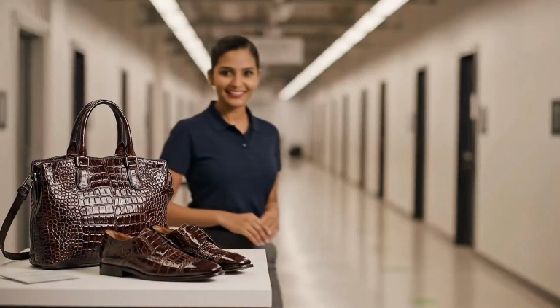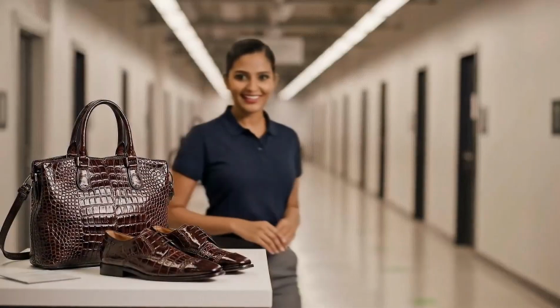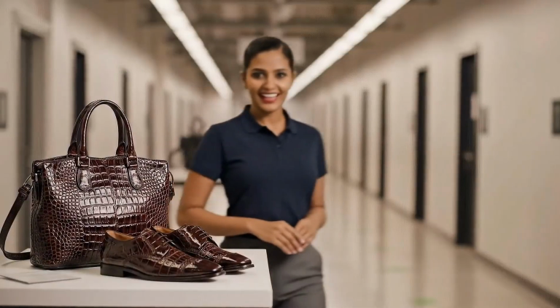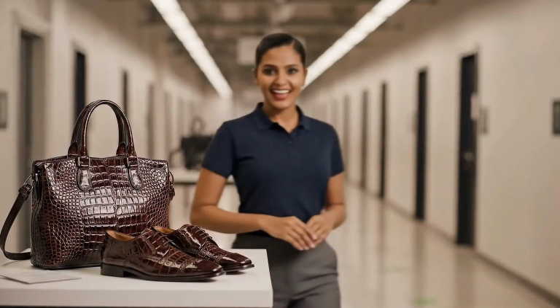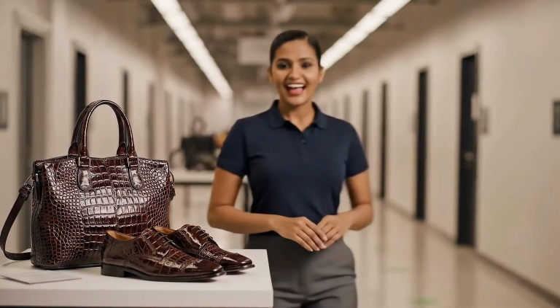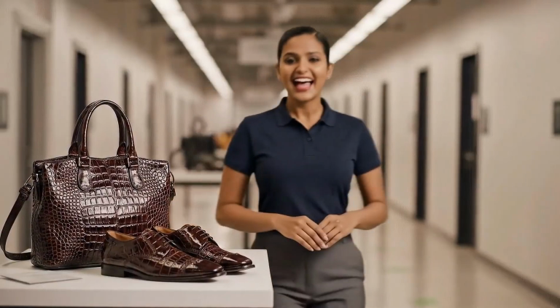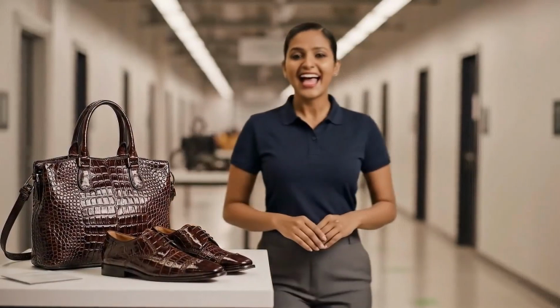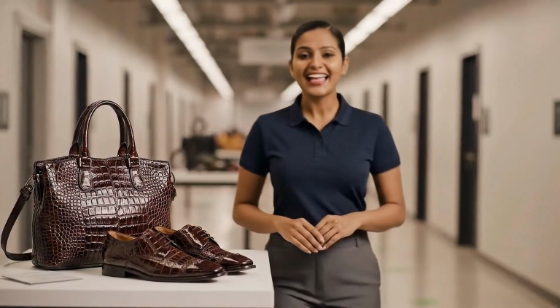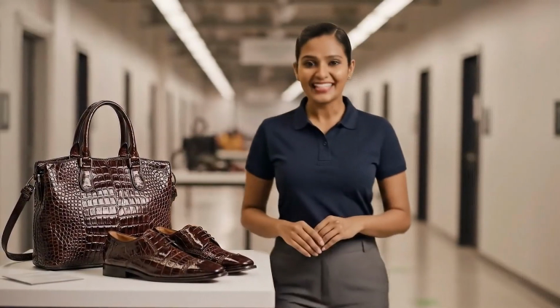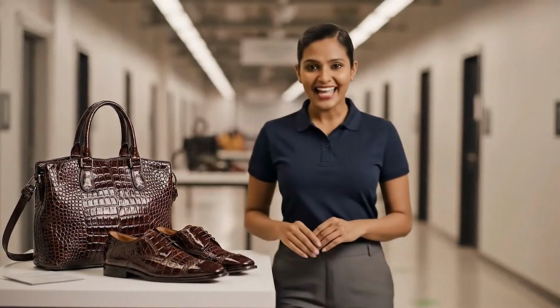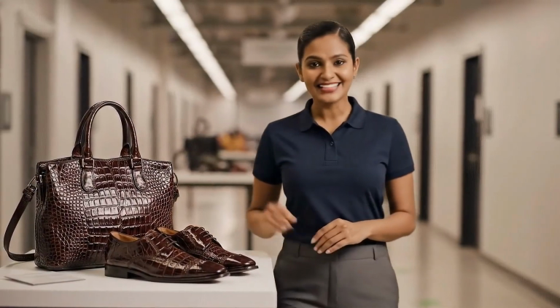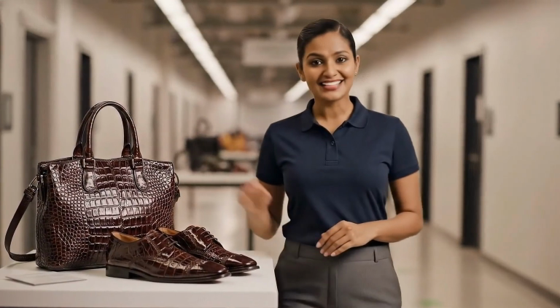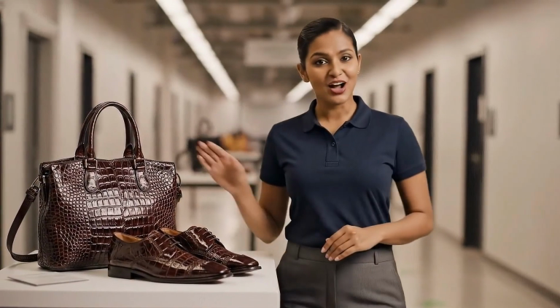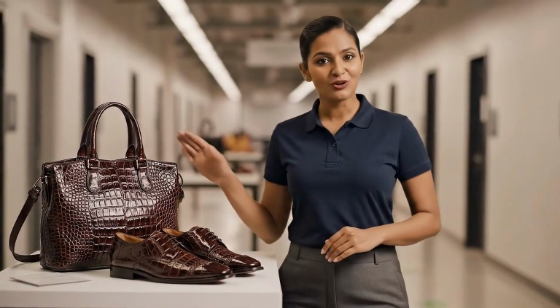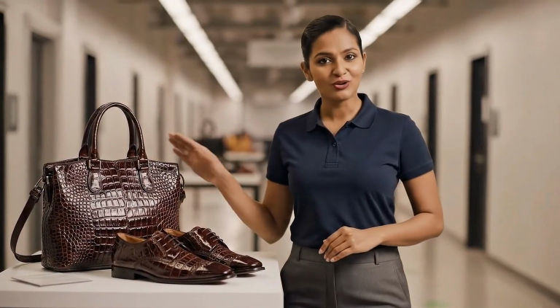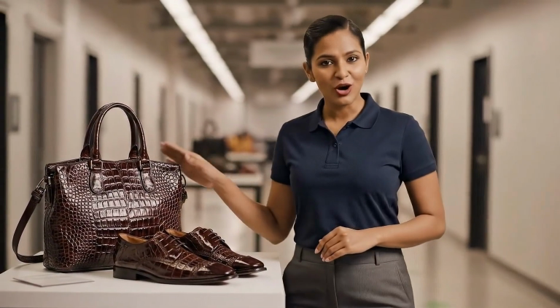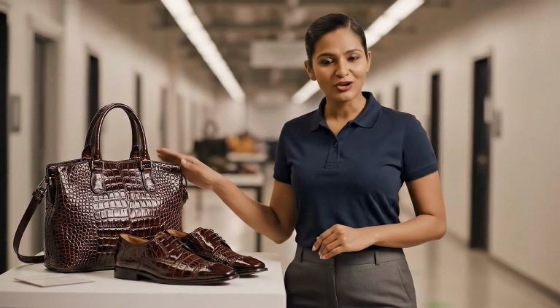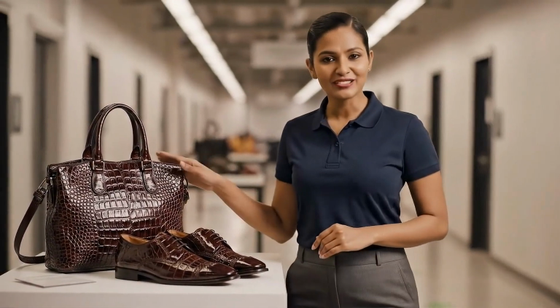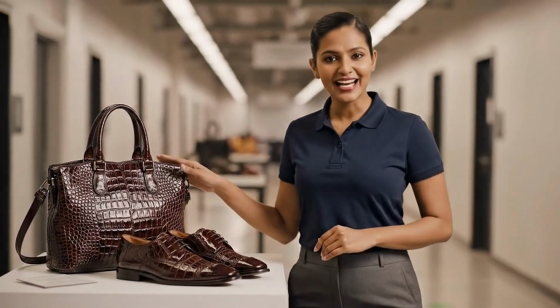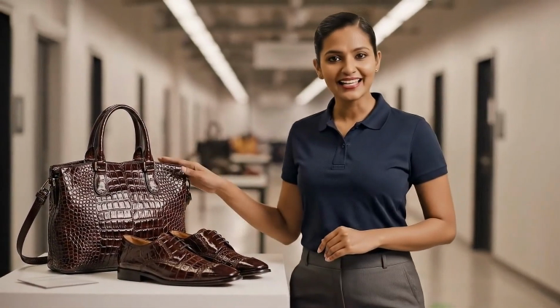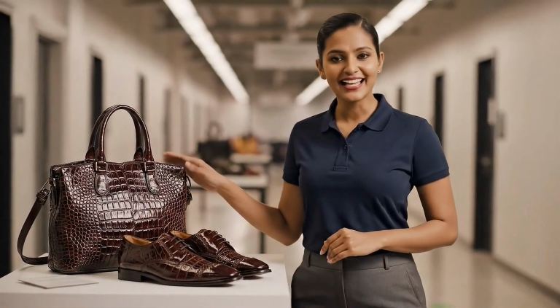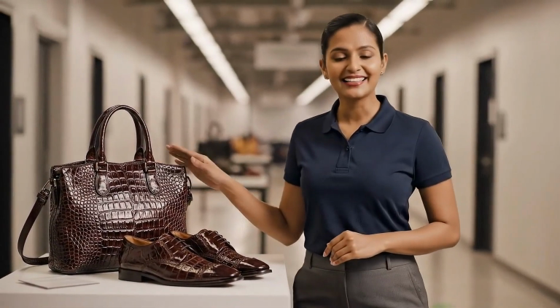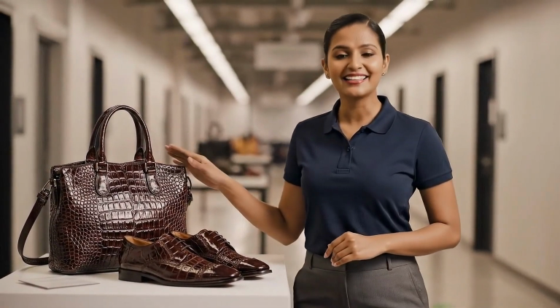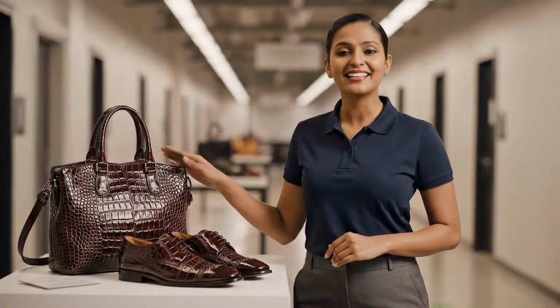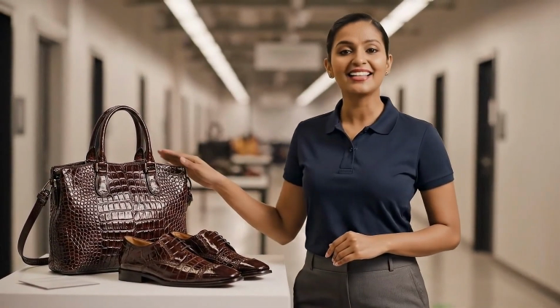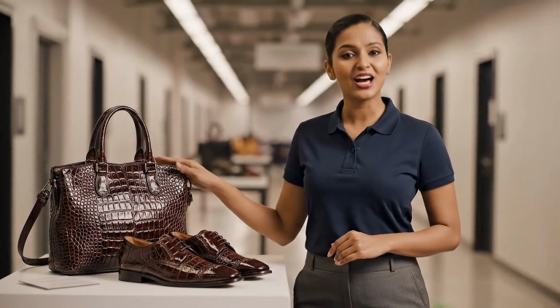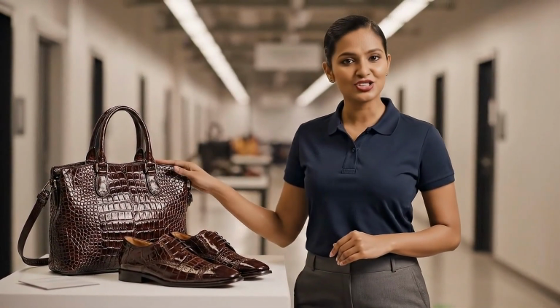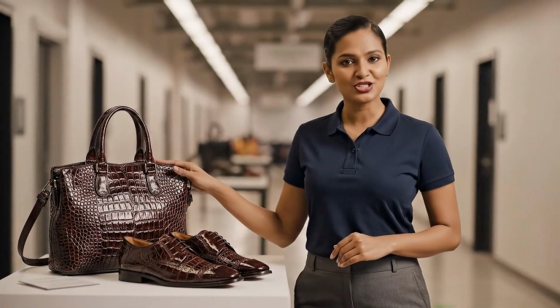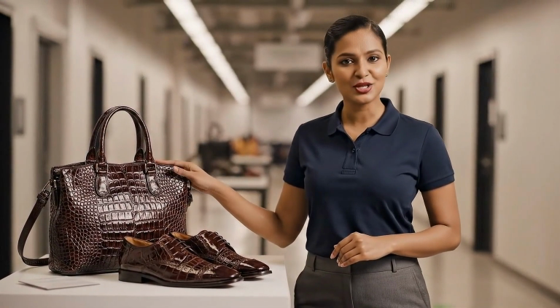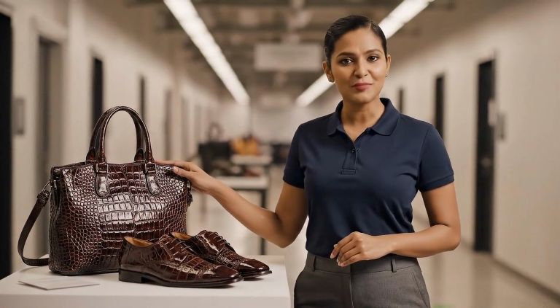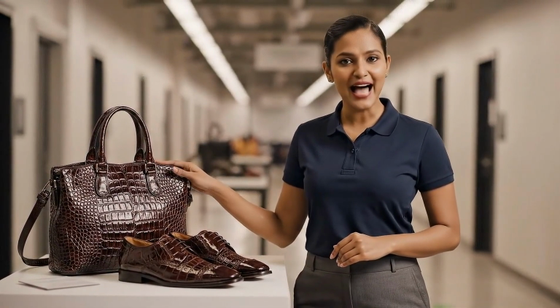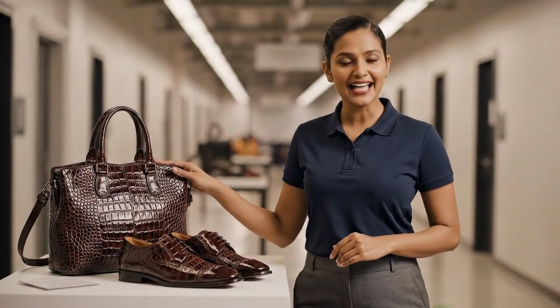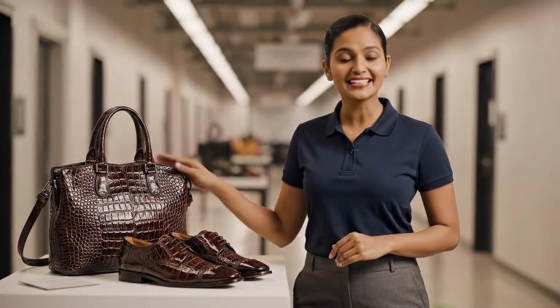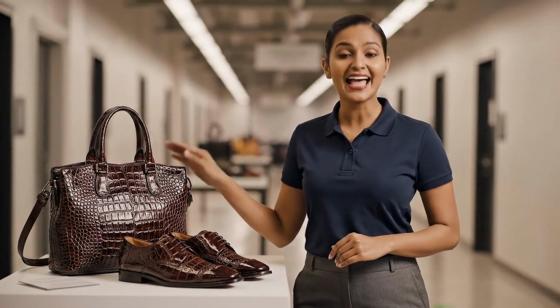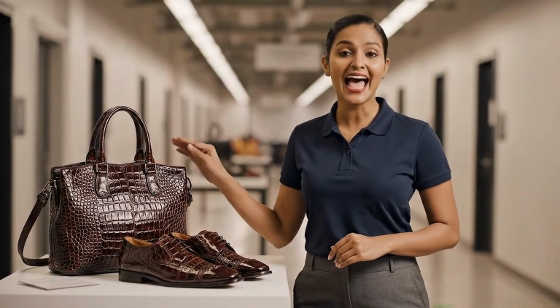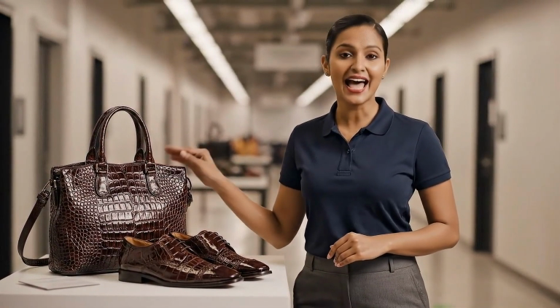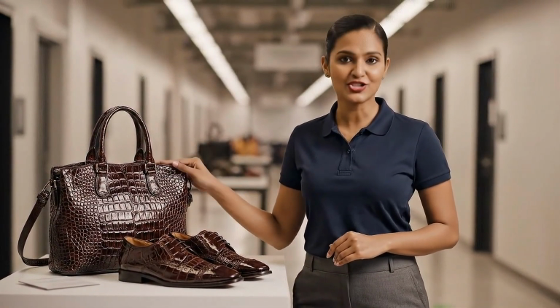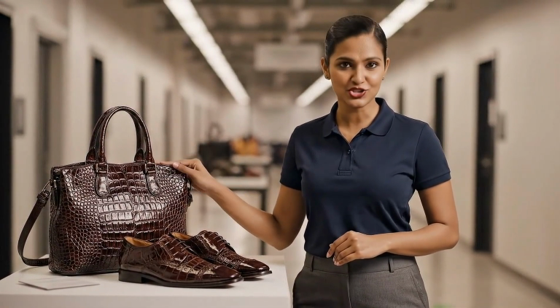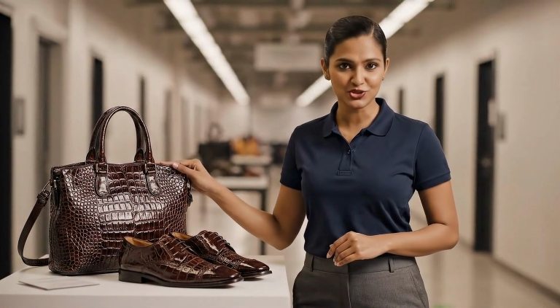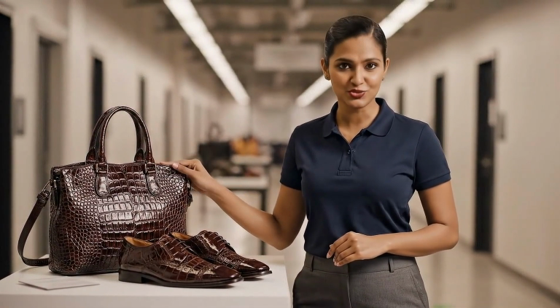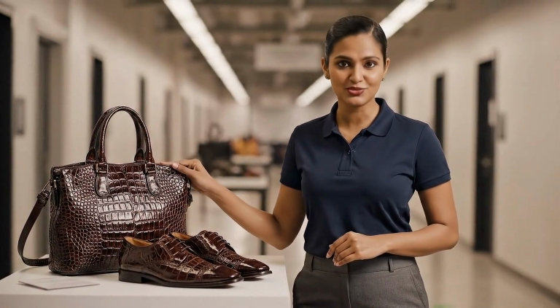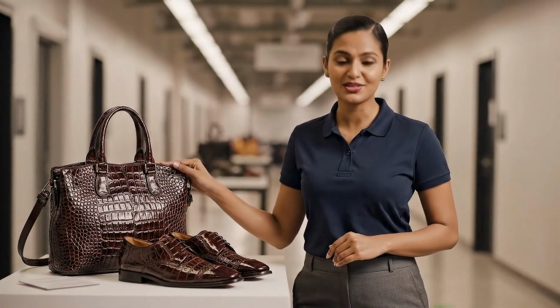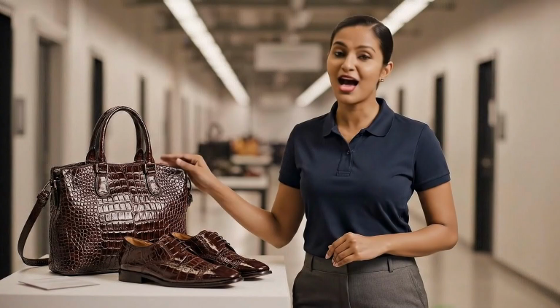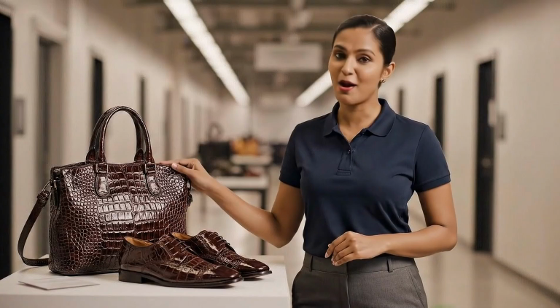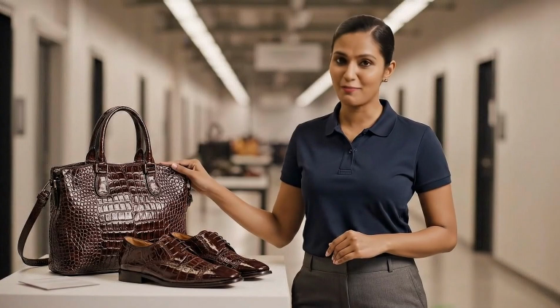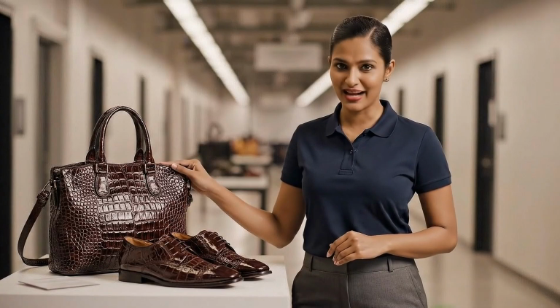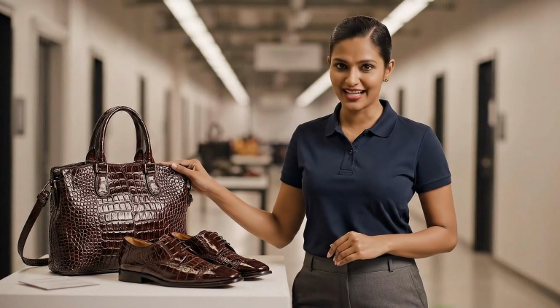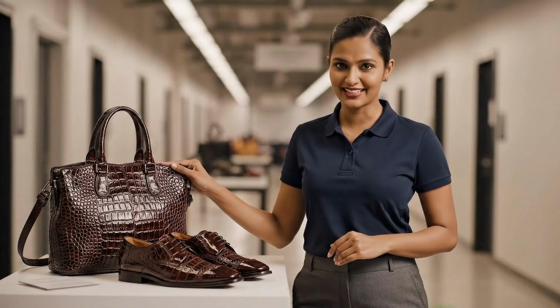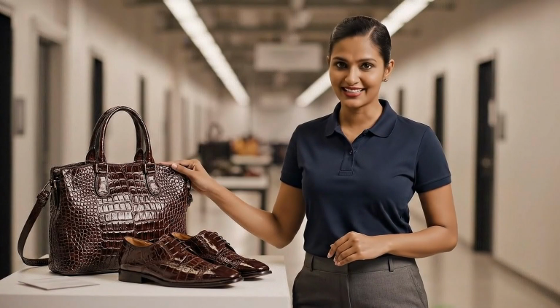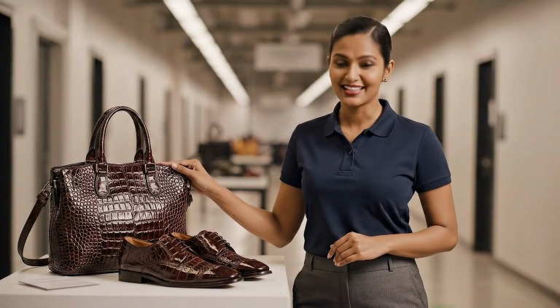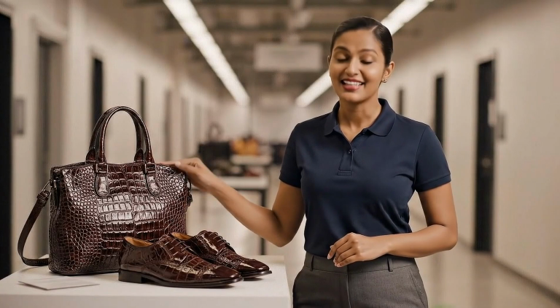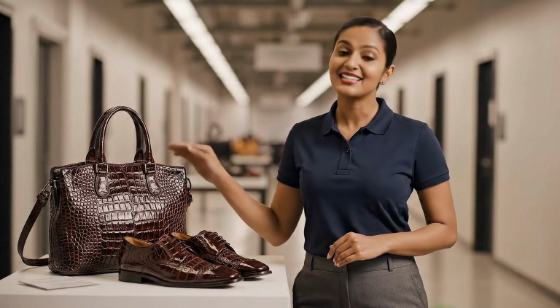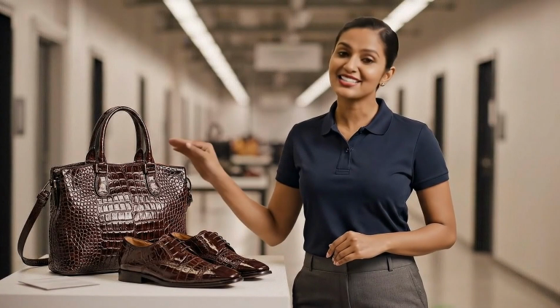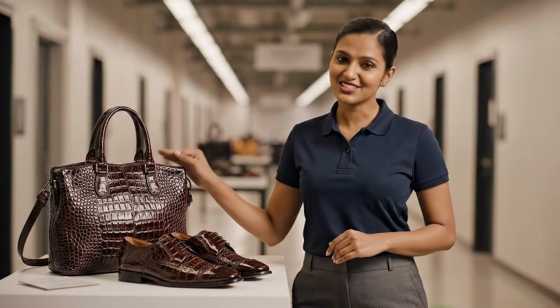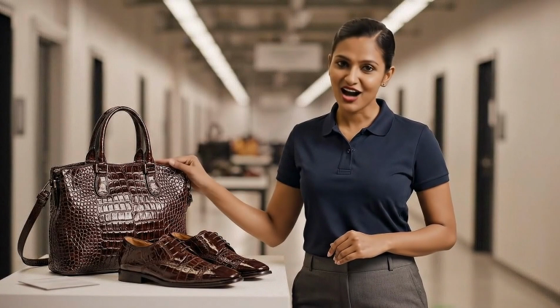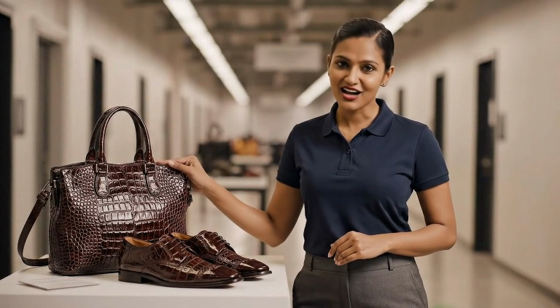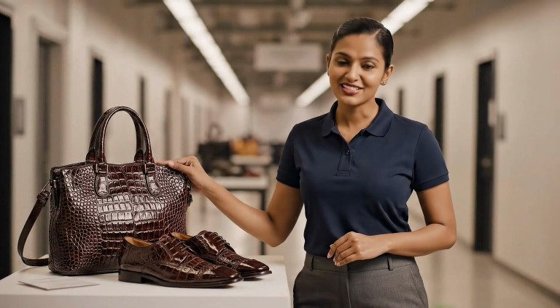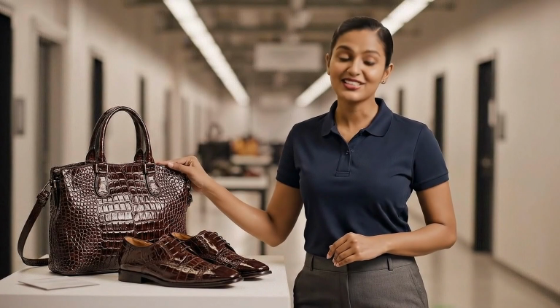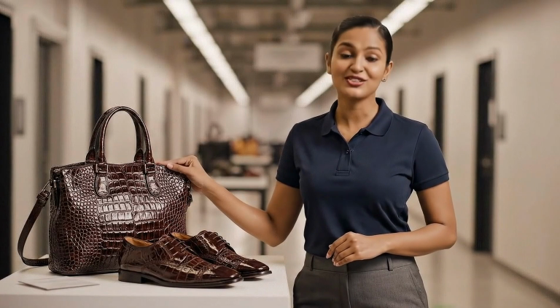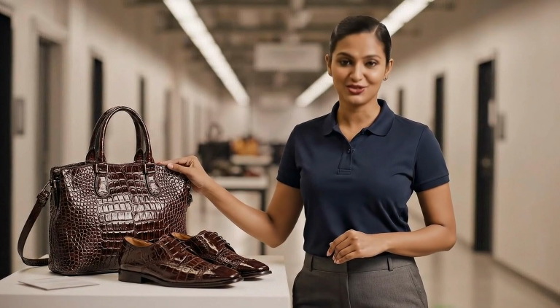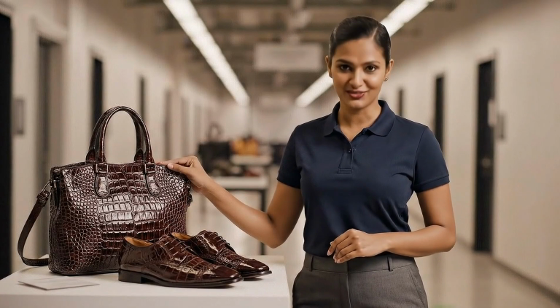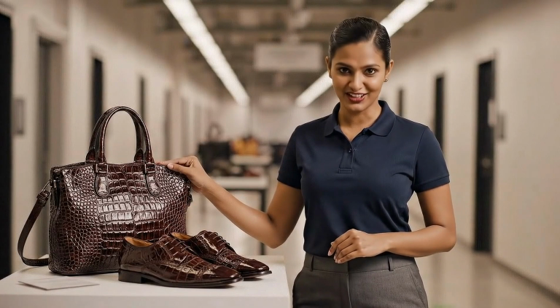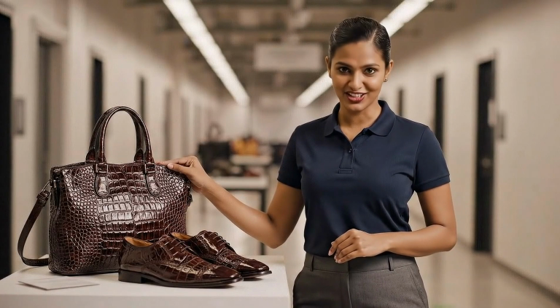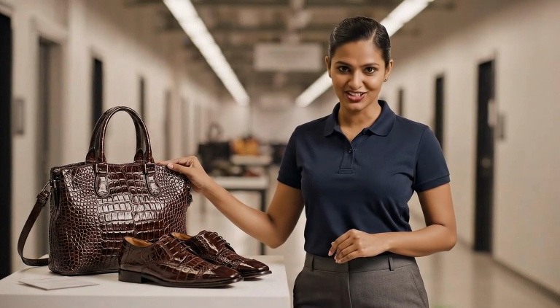And that's how crocodile leather luxury bags and shoes are made, start to finish.